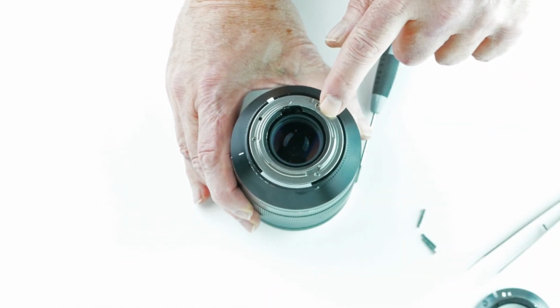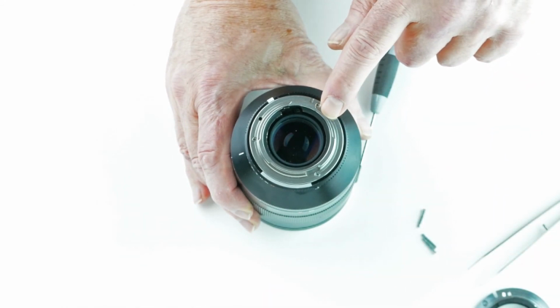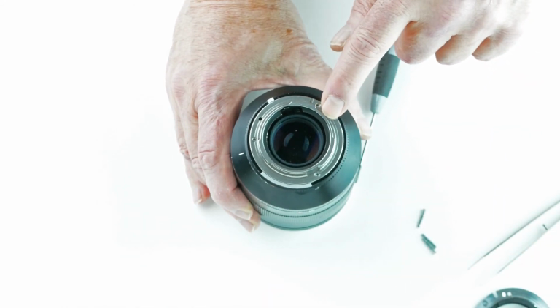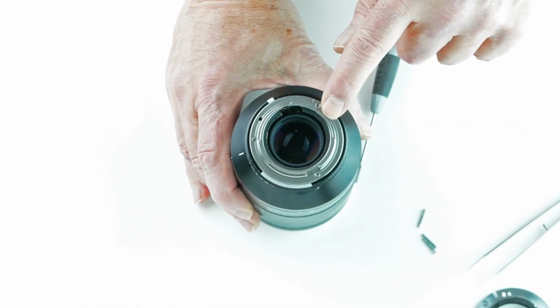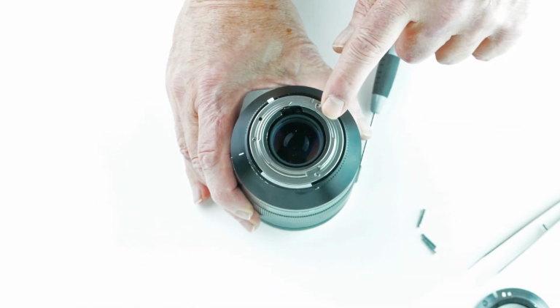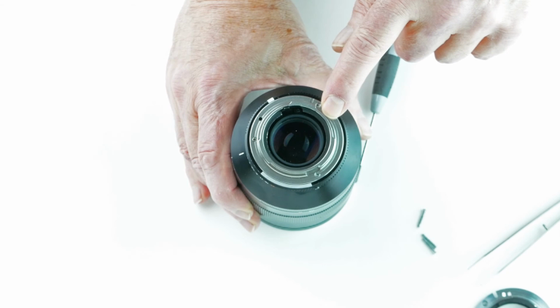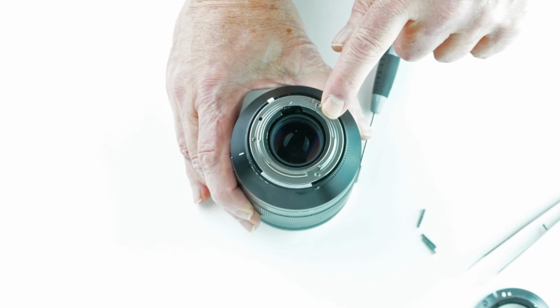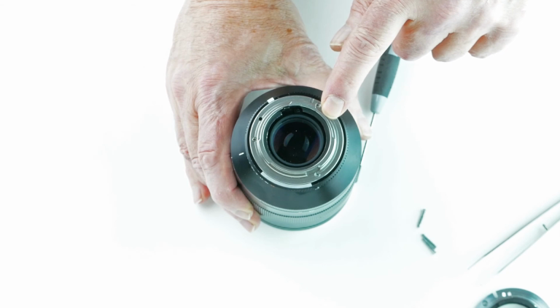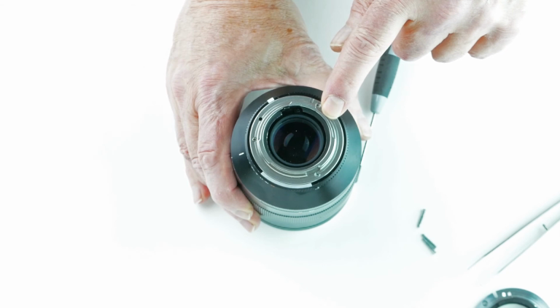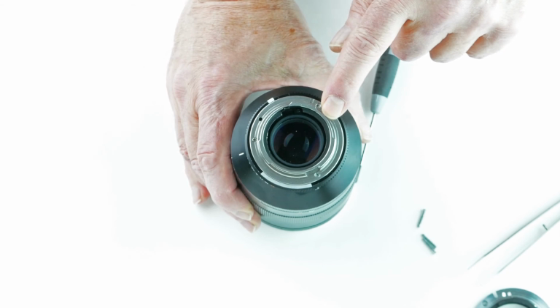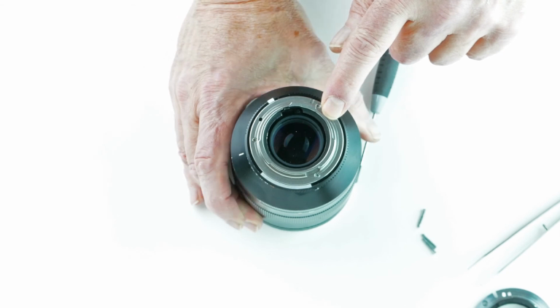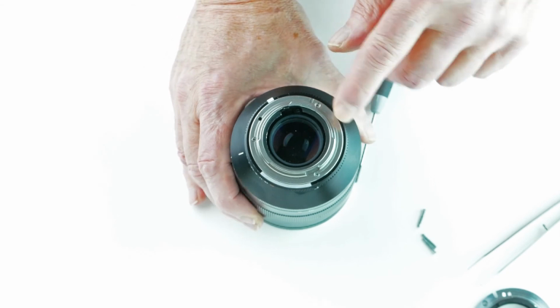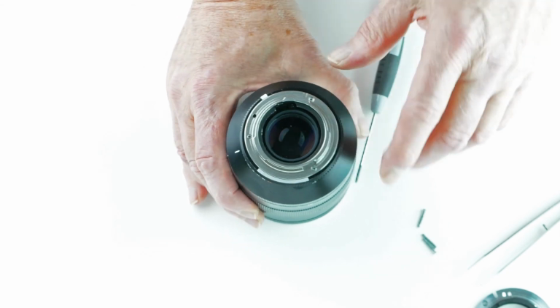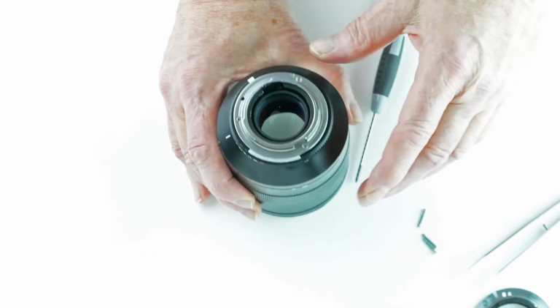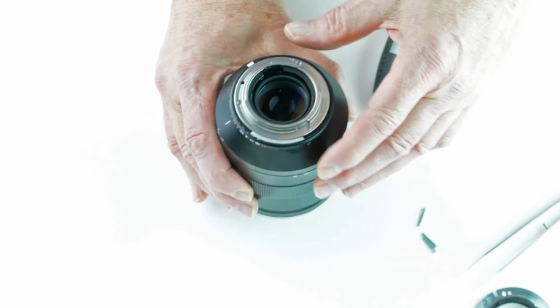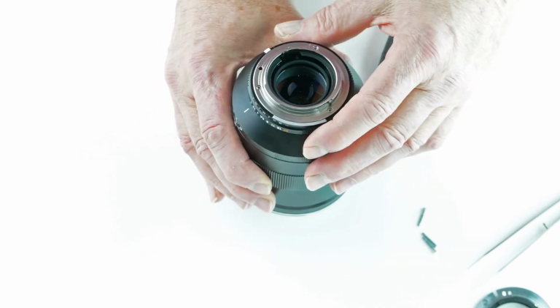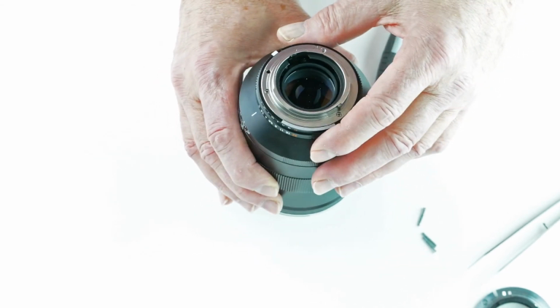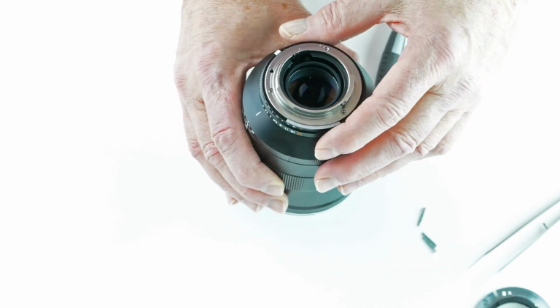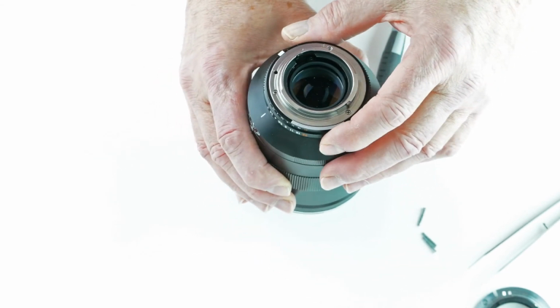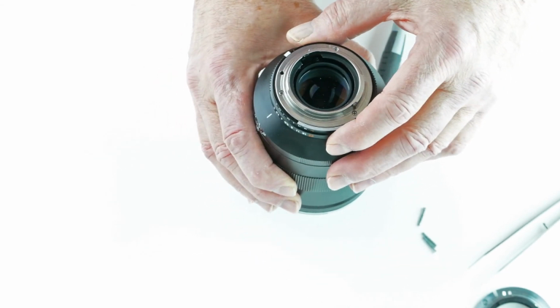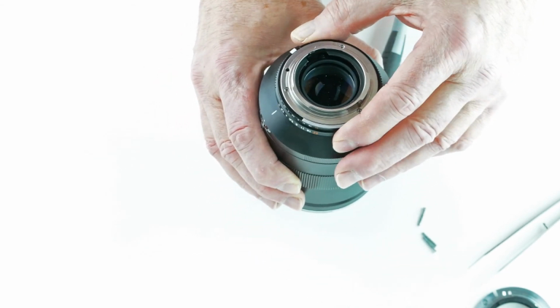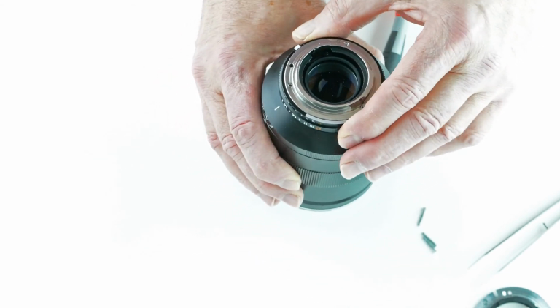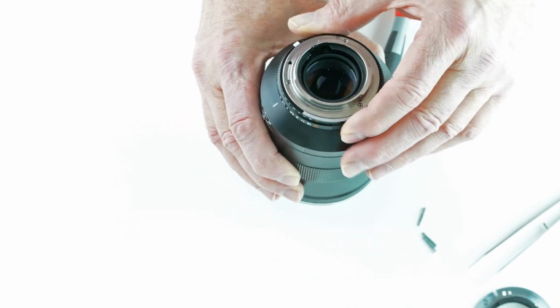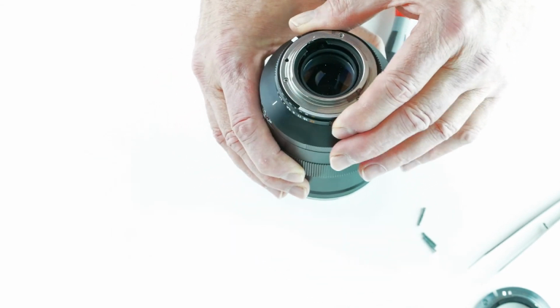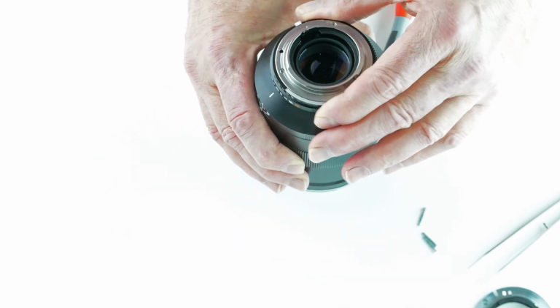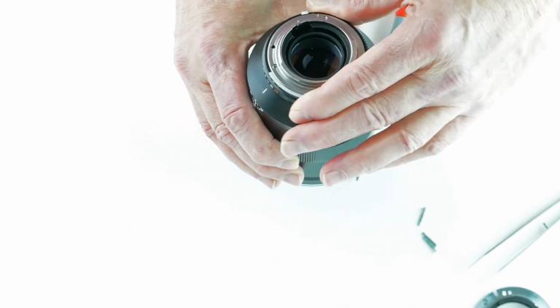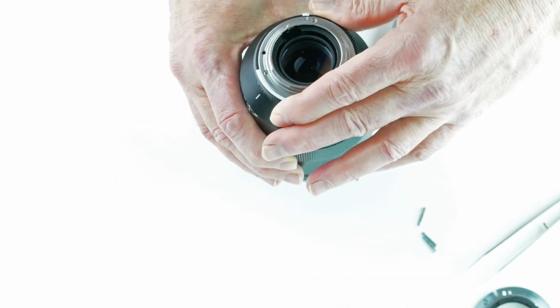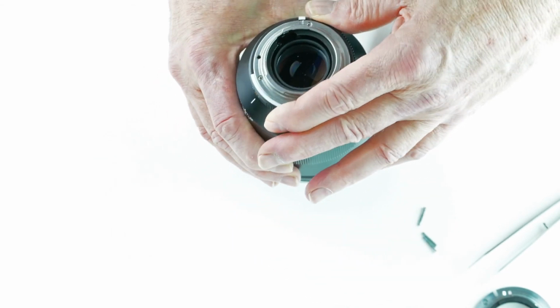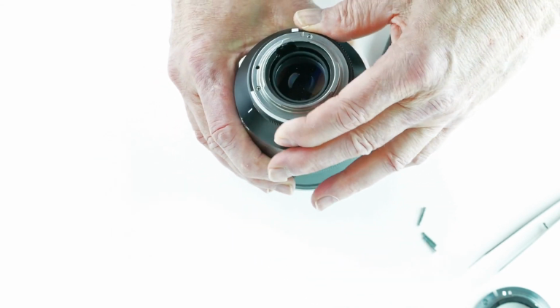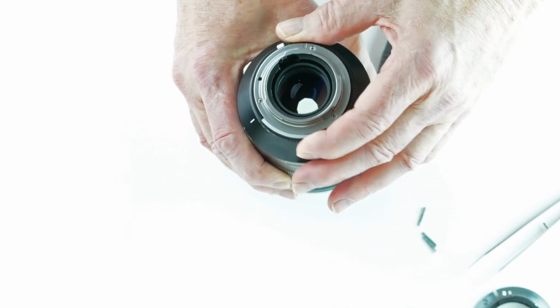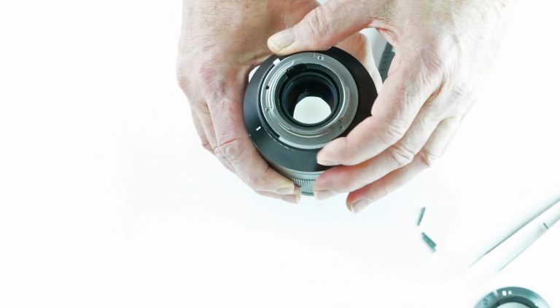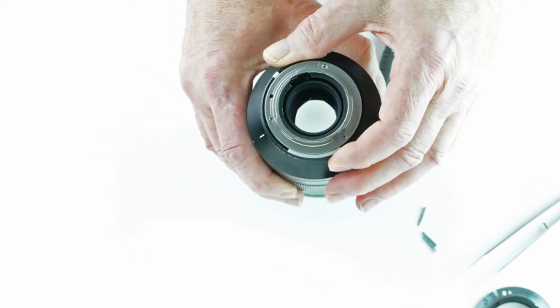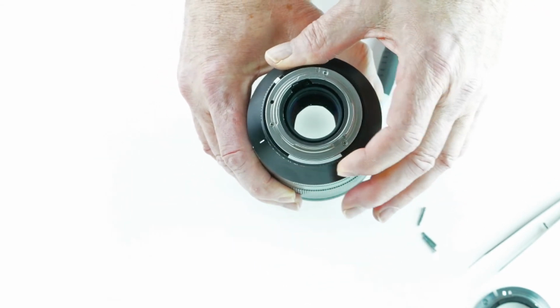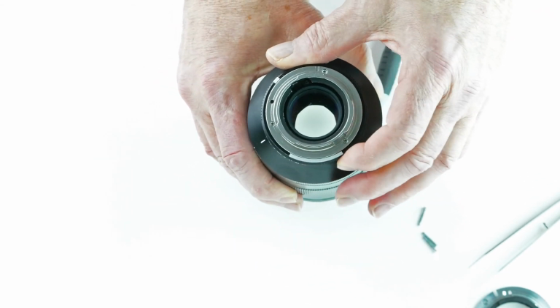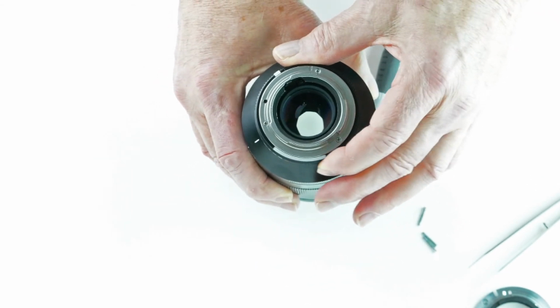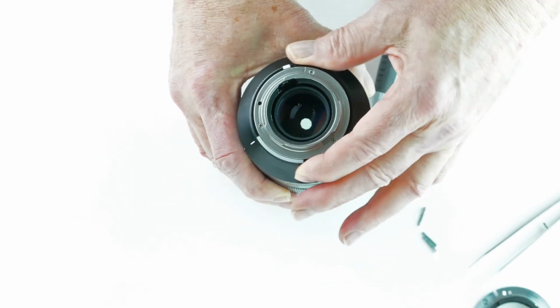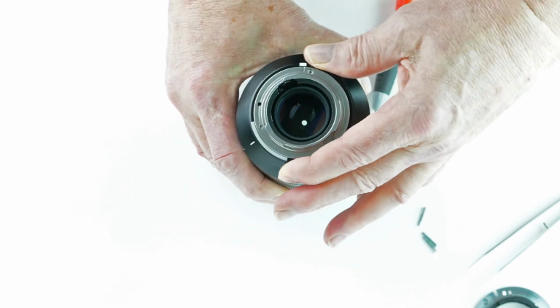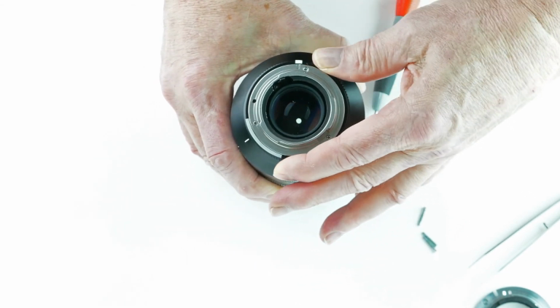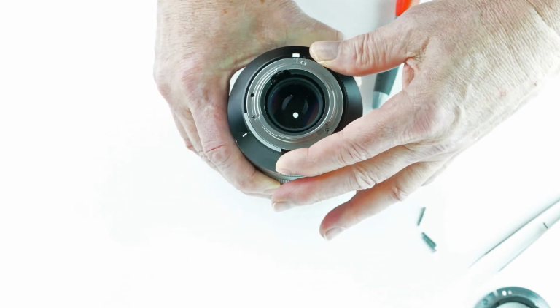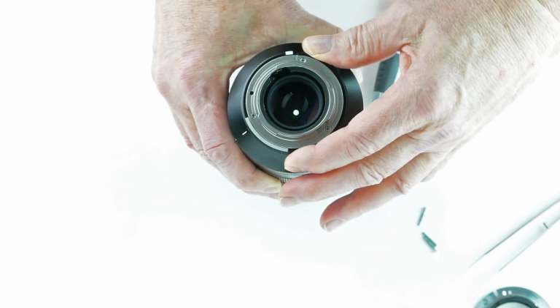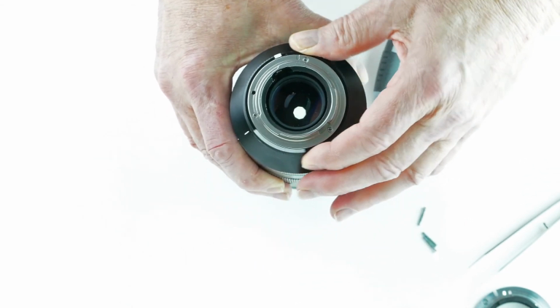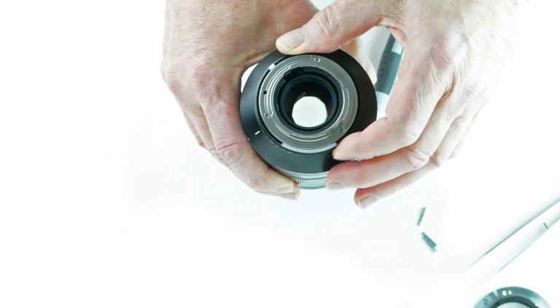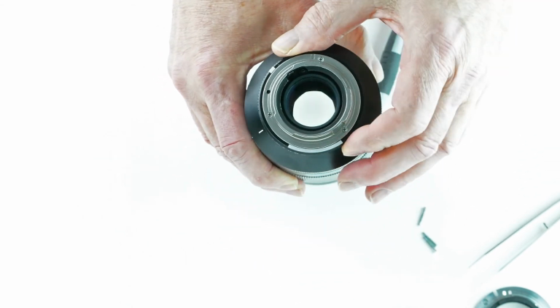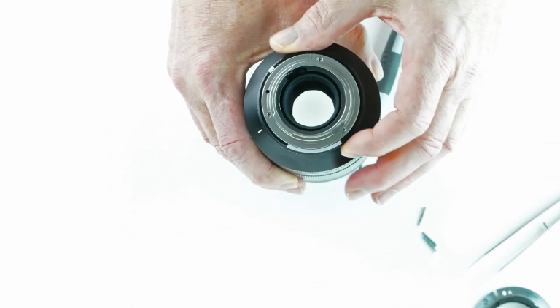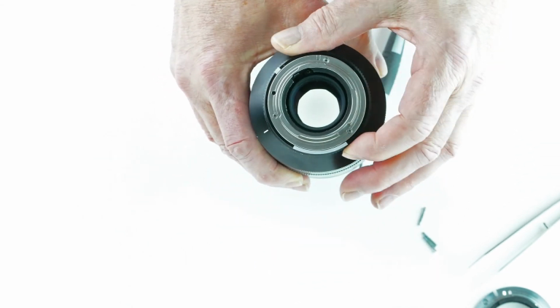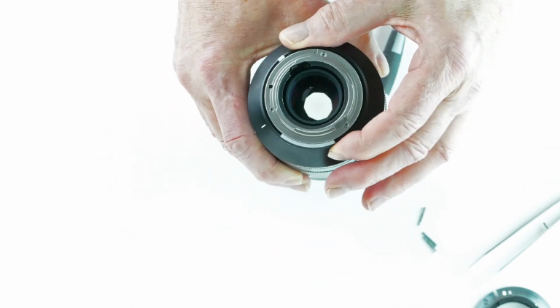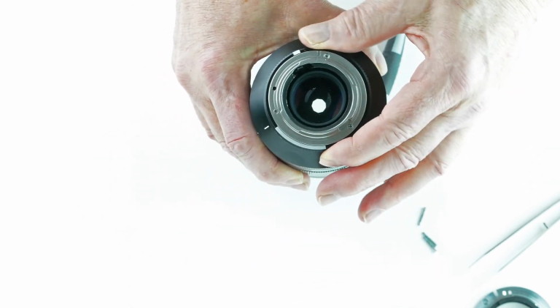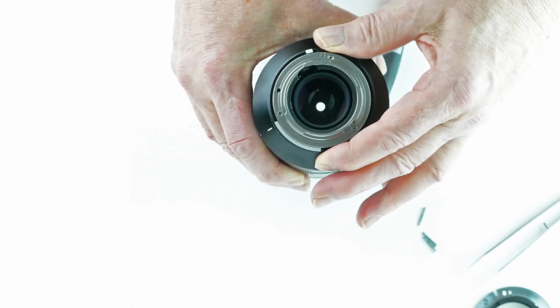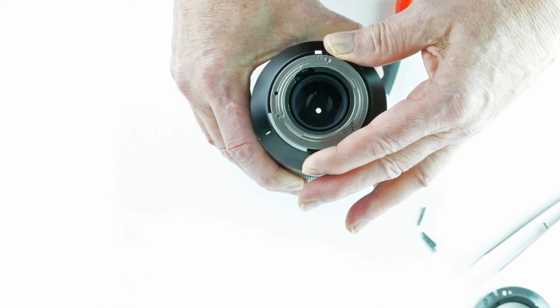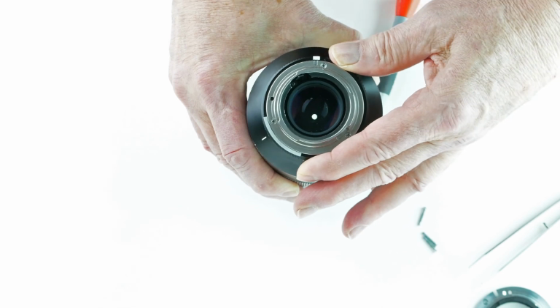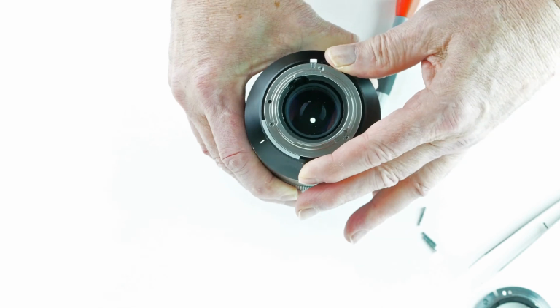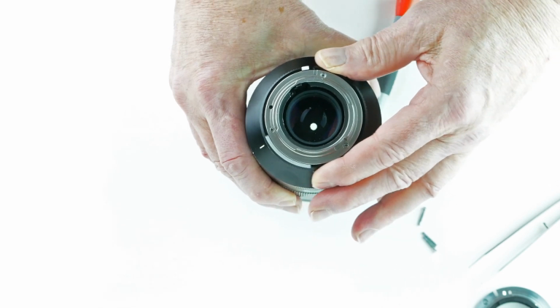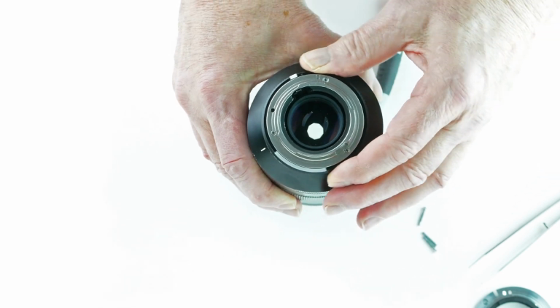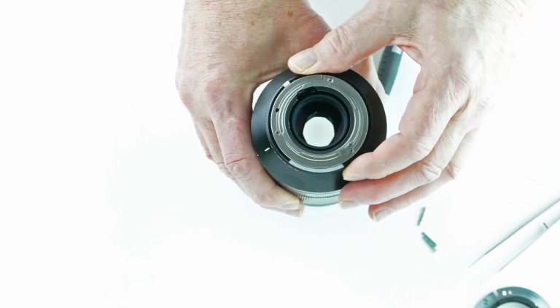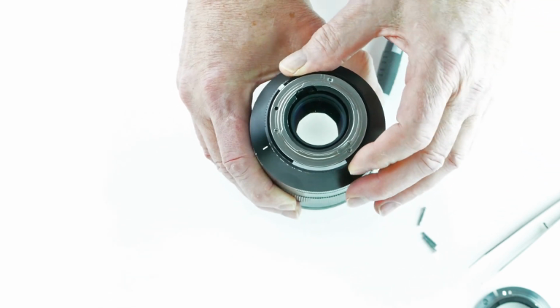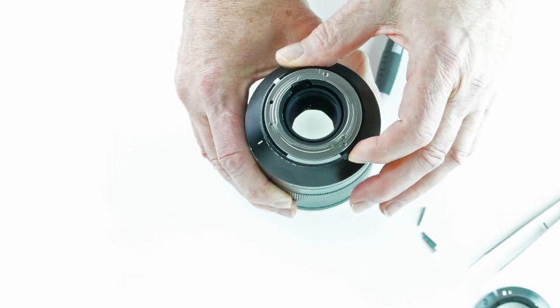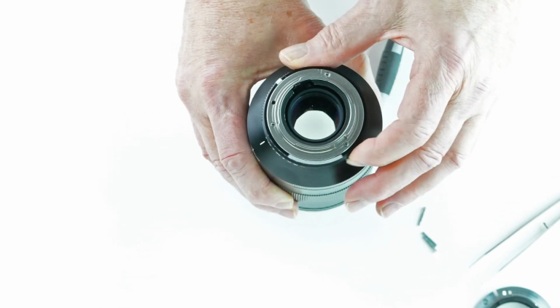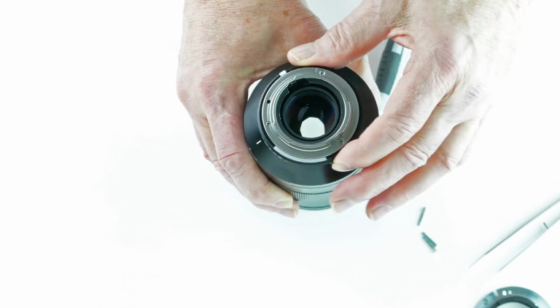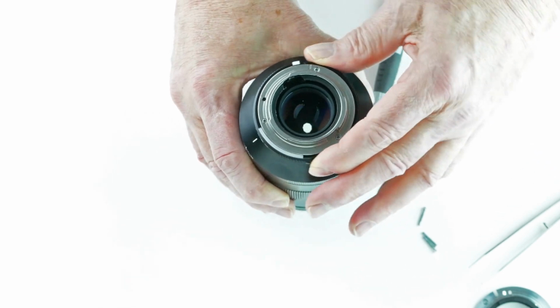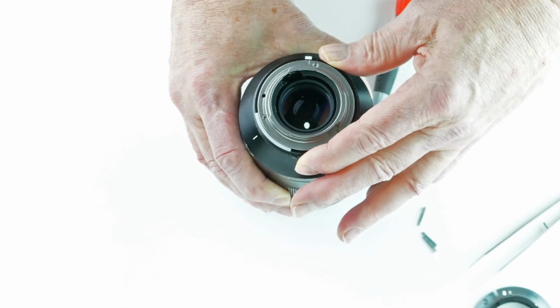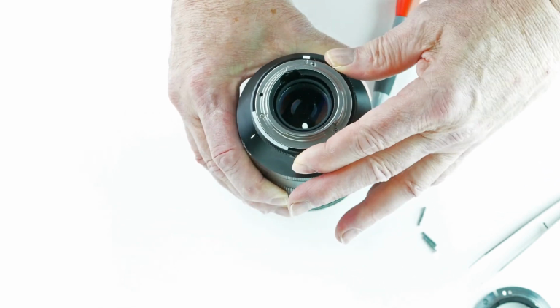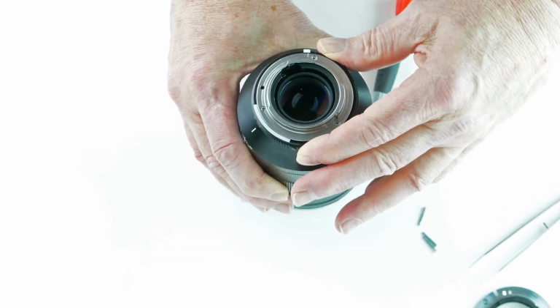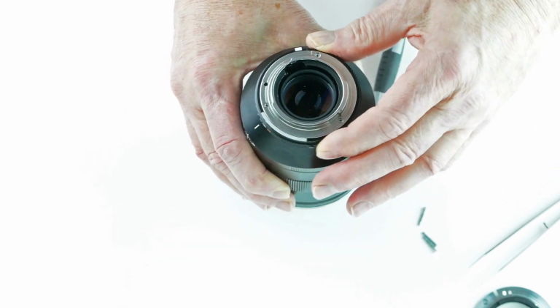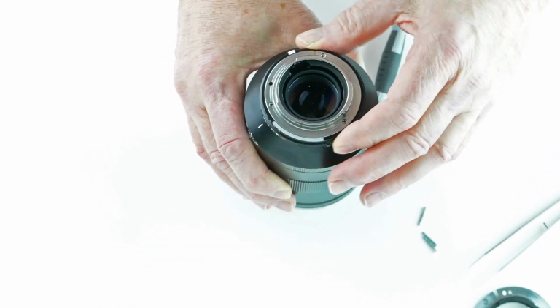After I get it installed, I work my aperture to make sure it's working properly, which it is.